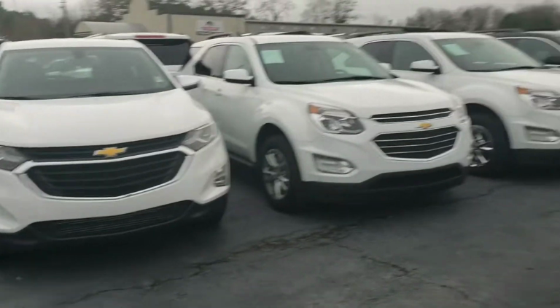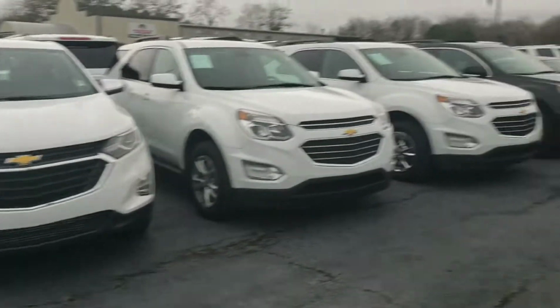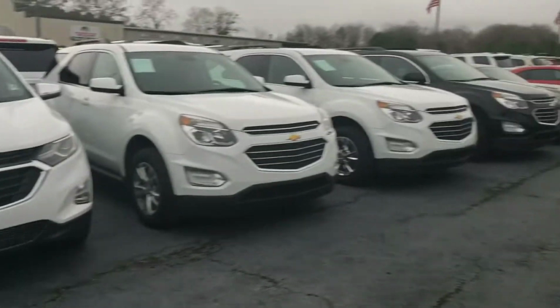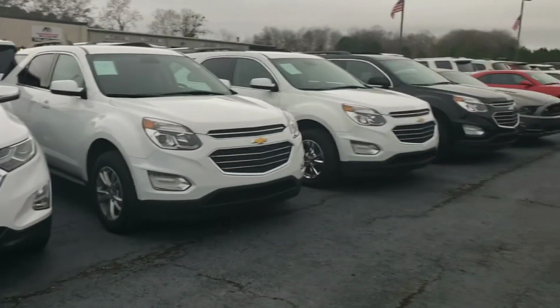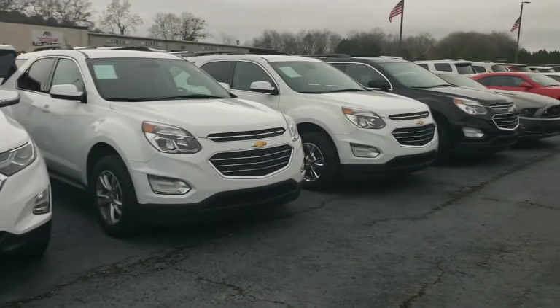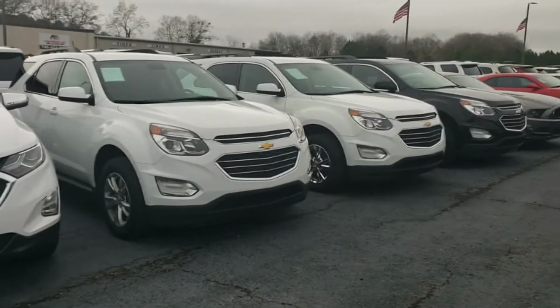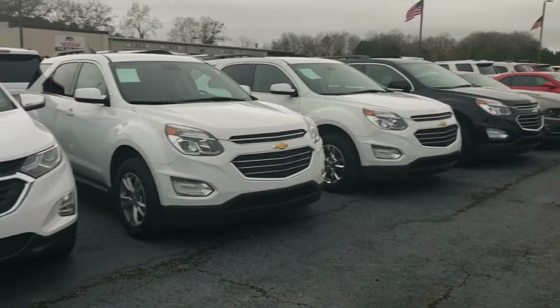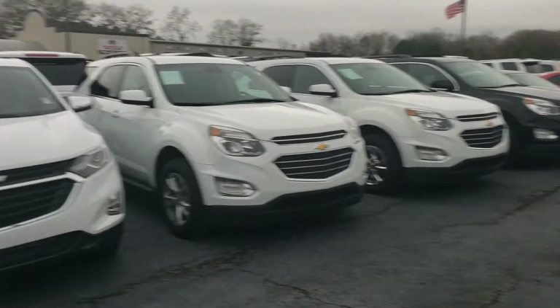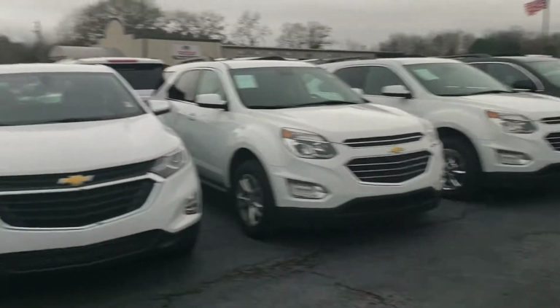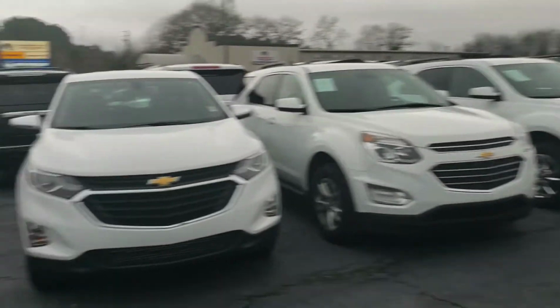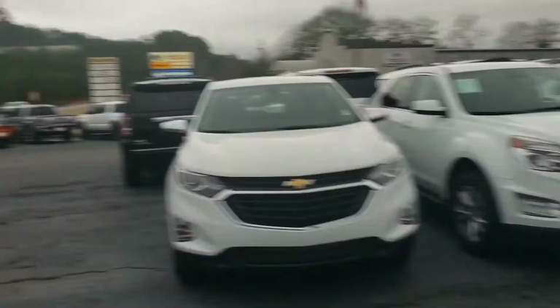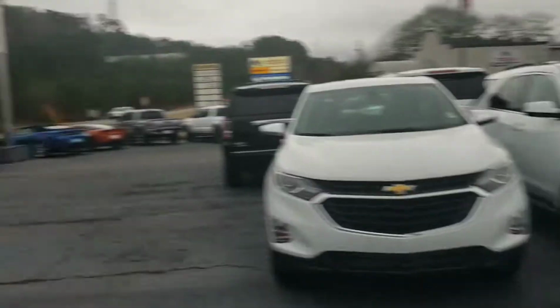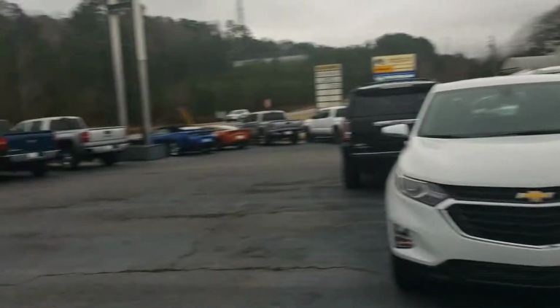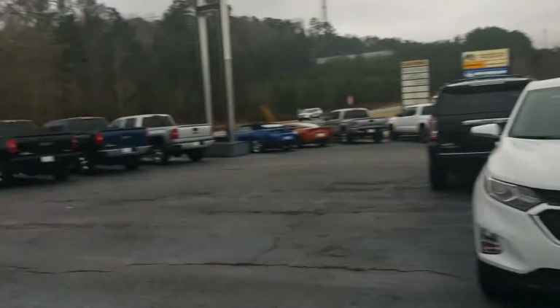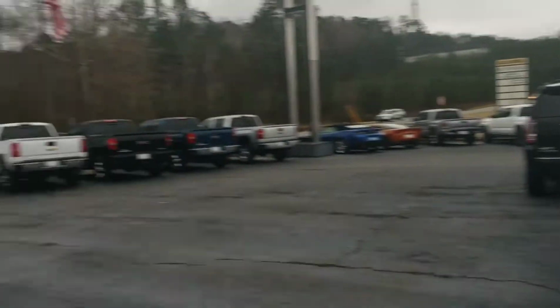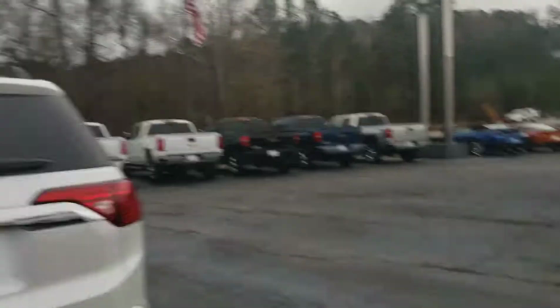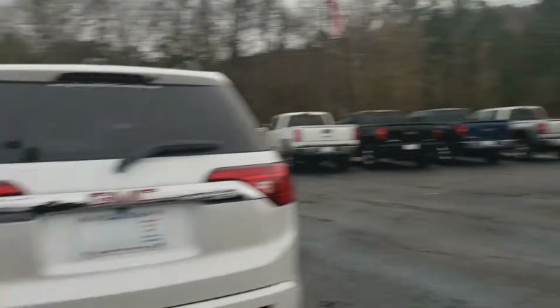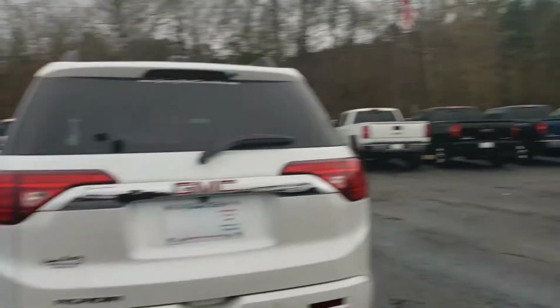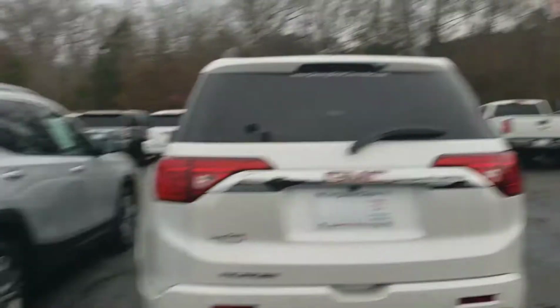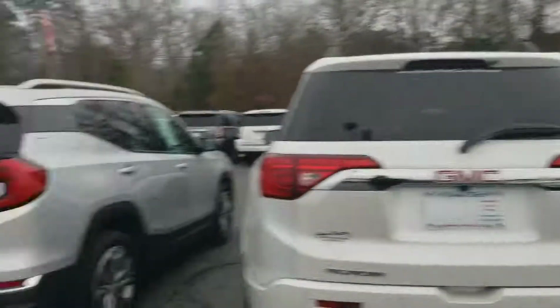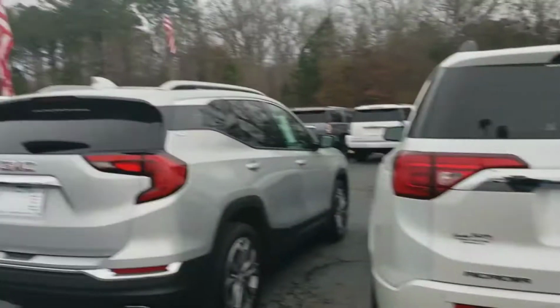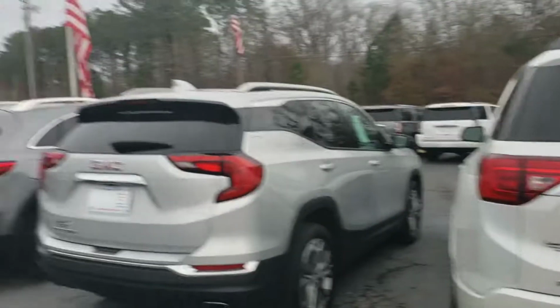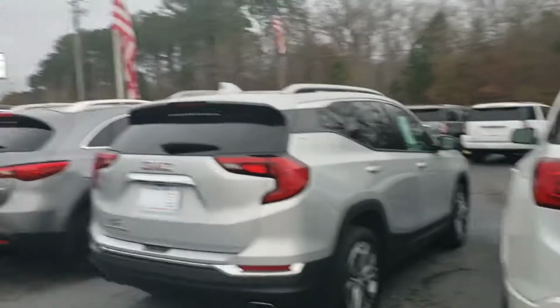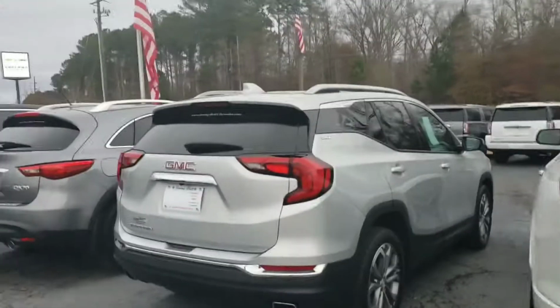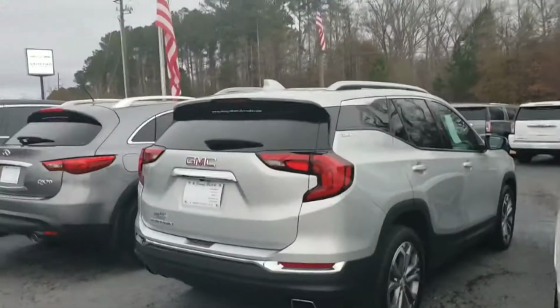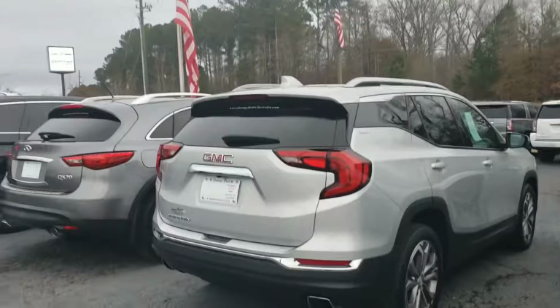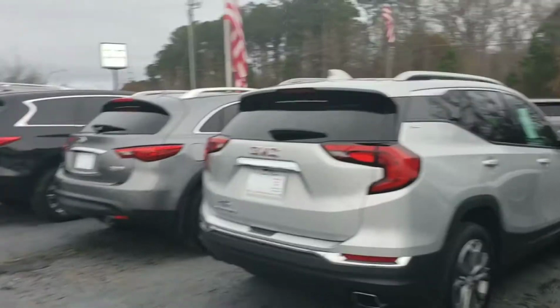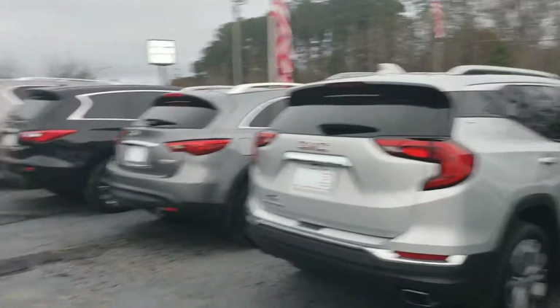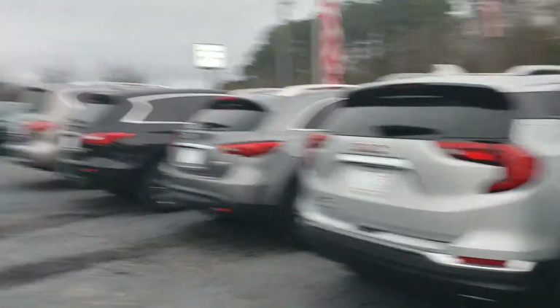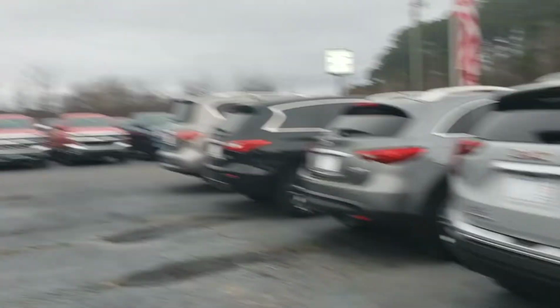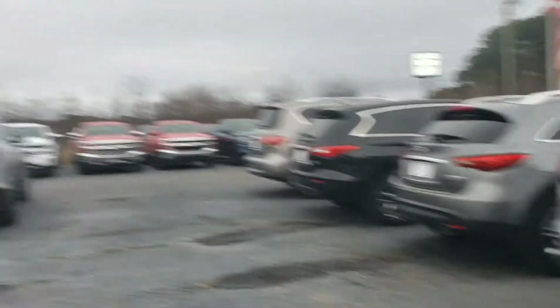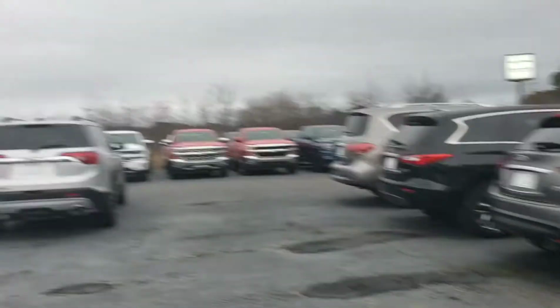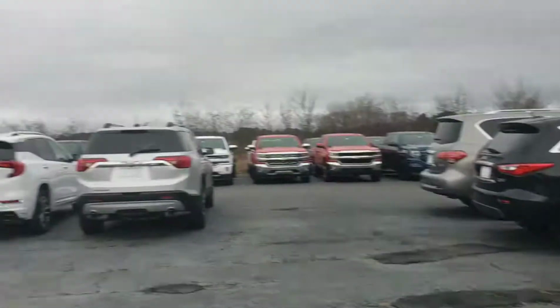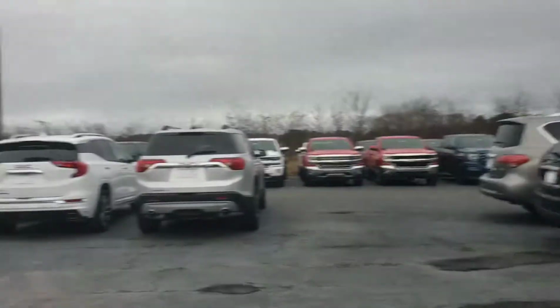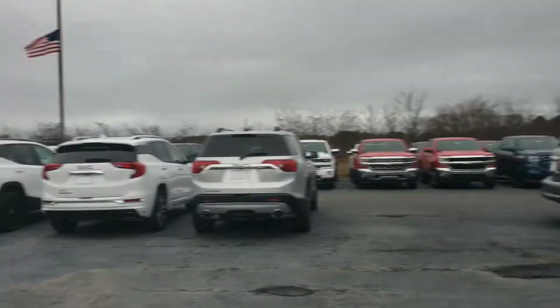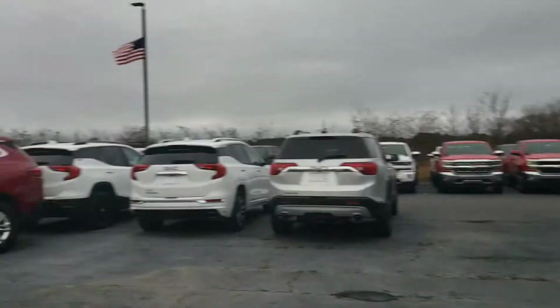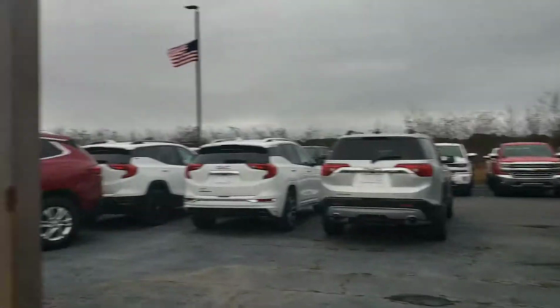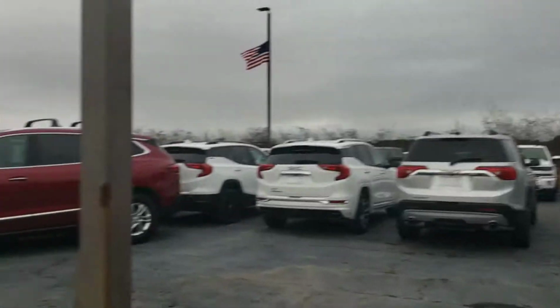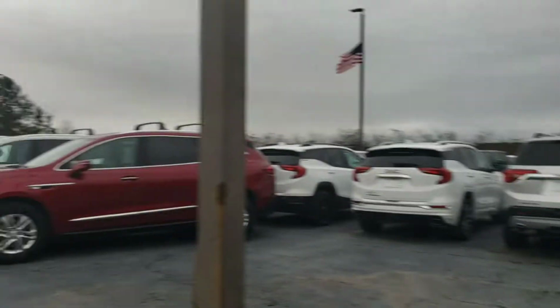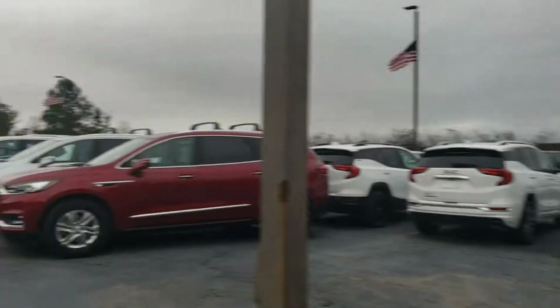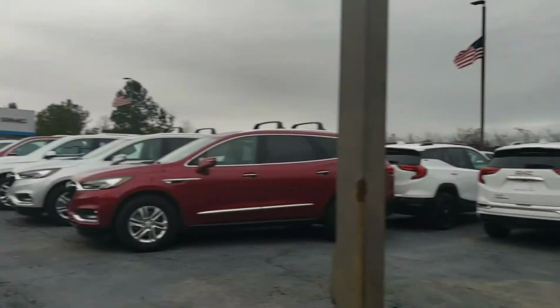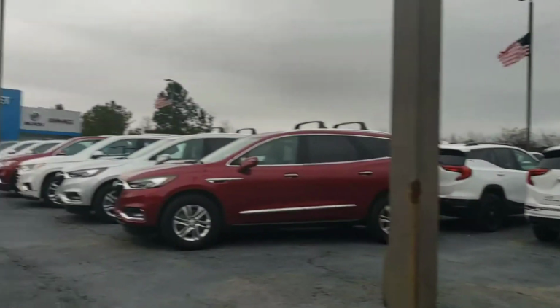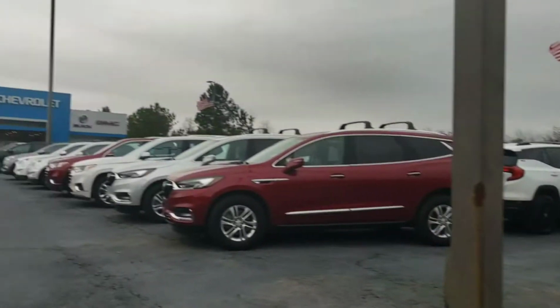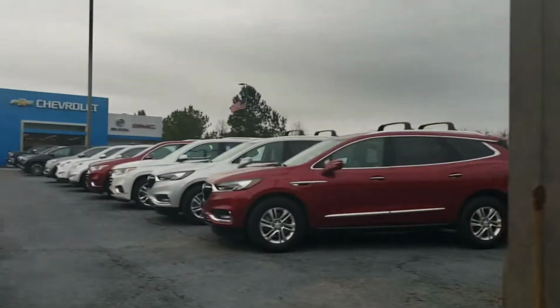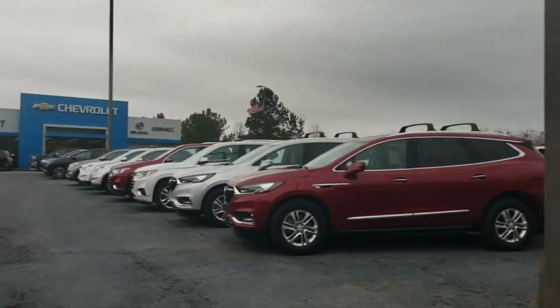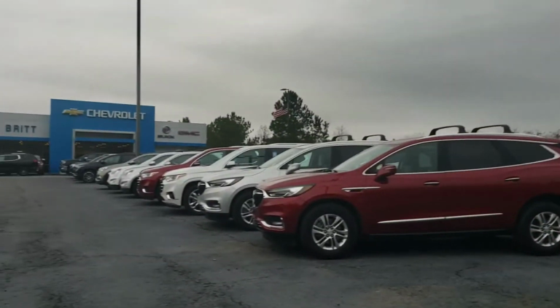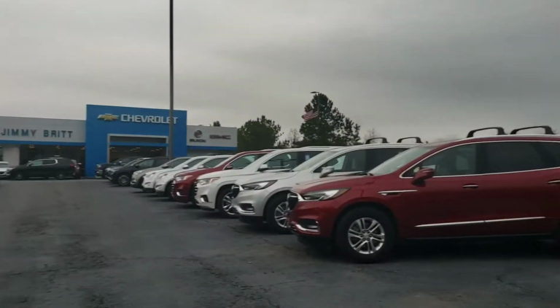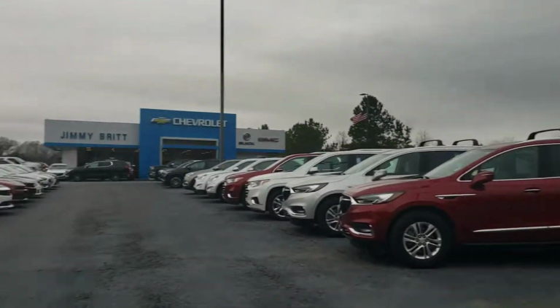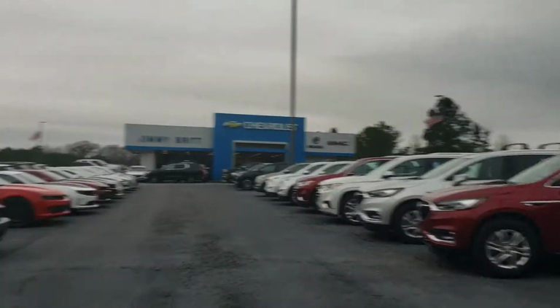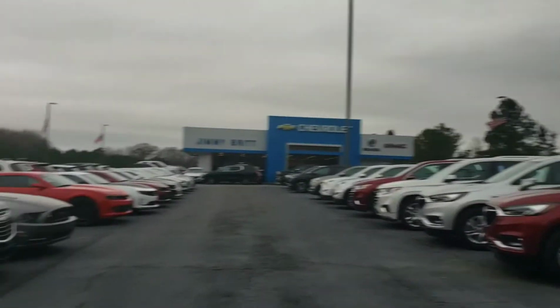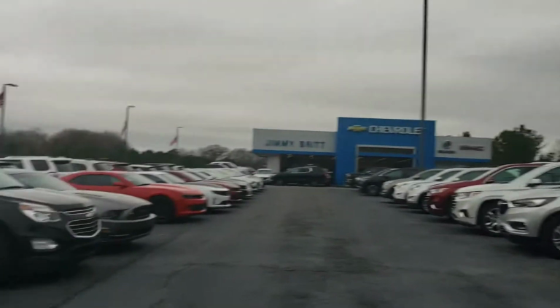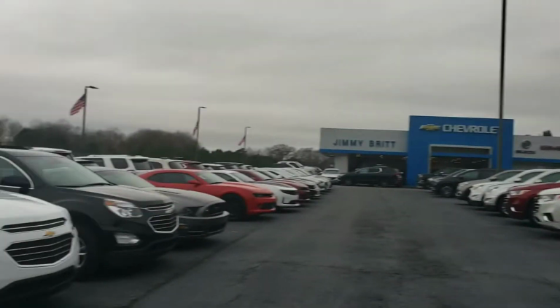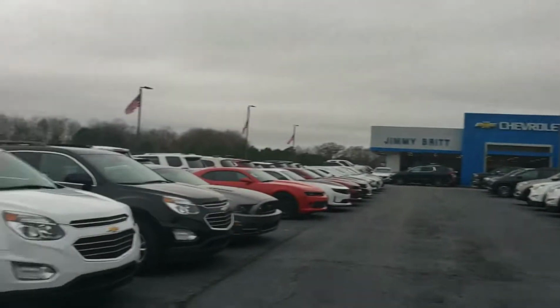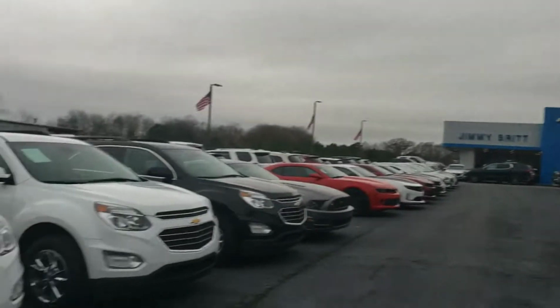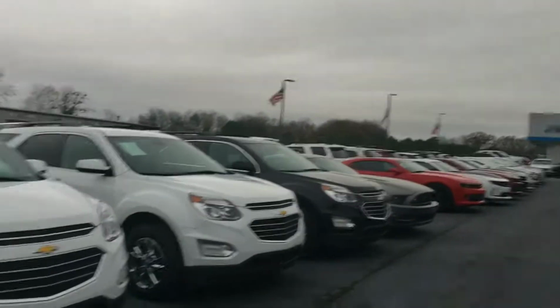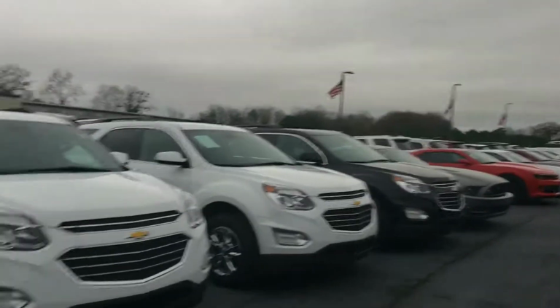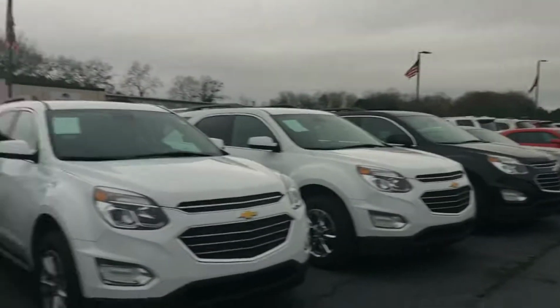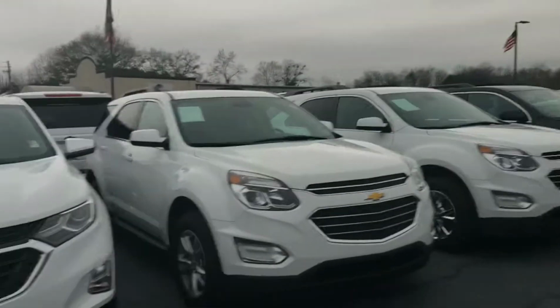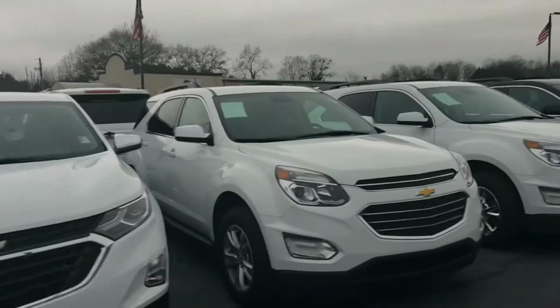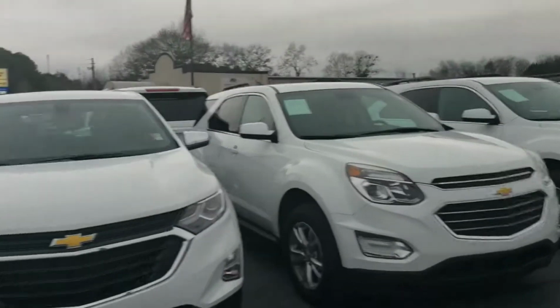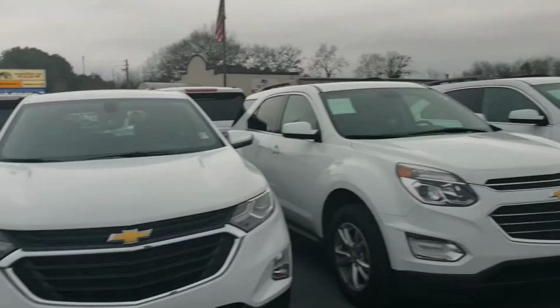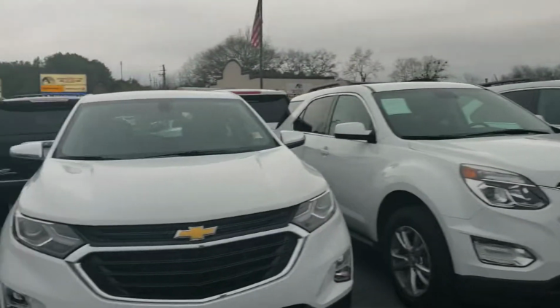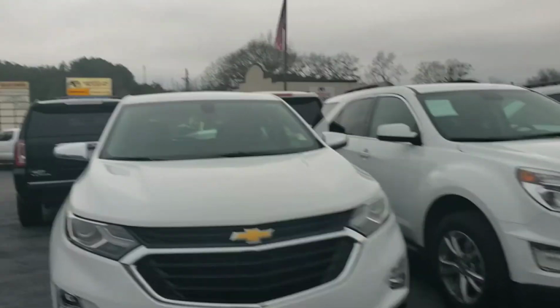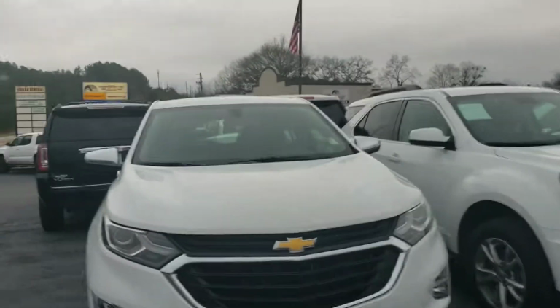Alright, here are a couple of the Equinoxes. Here's a Terrain, some more Terrains, some more SUVs, and we have more in the back.